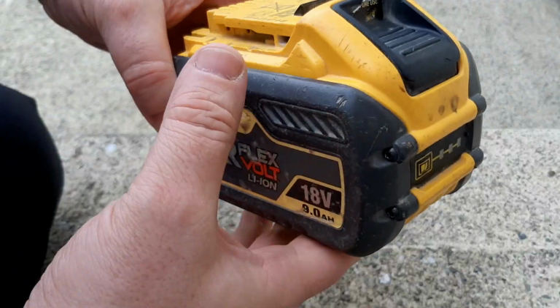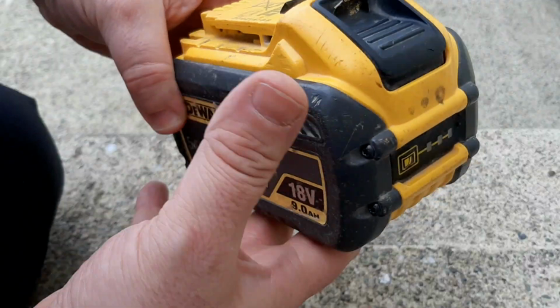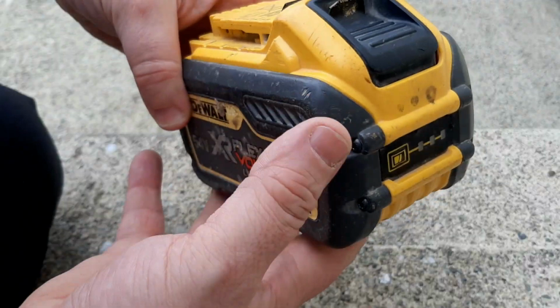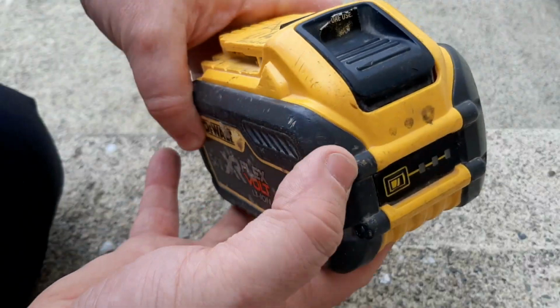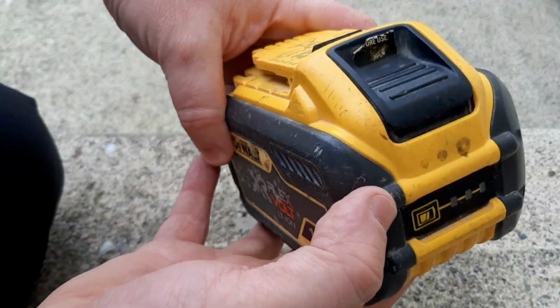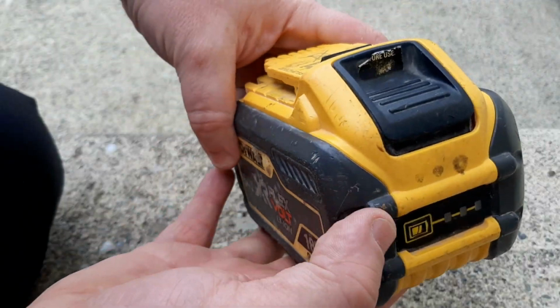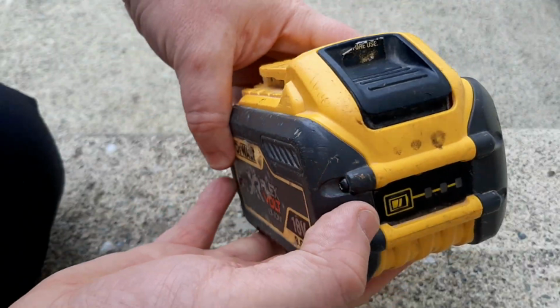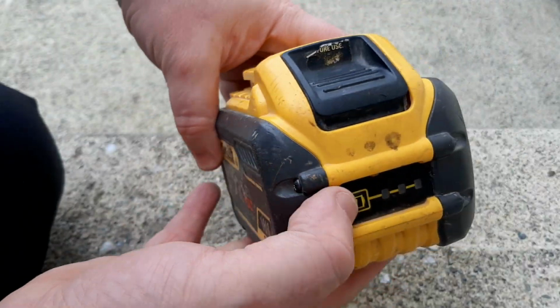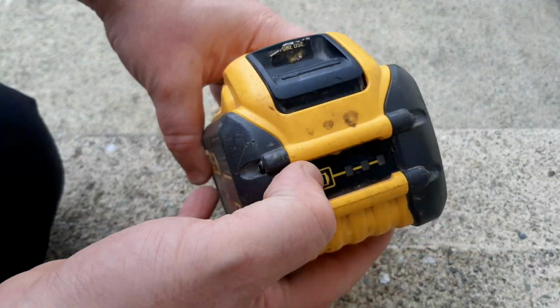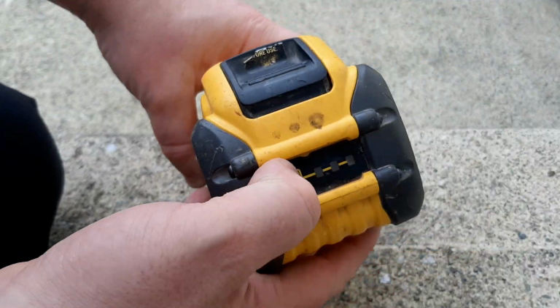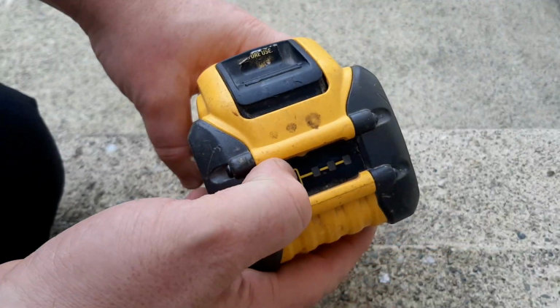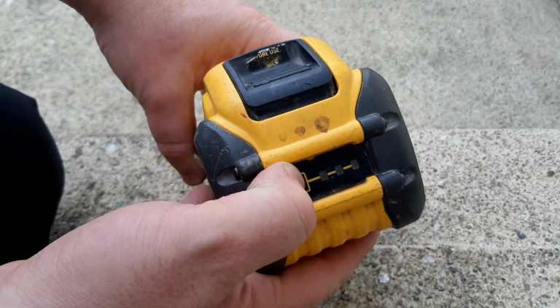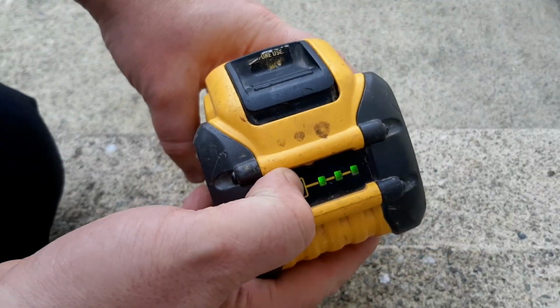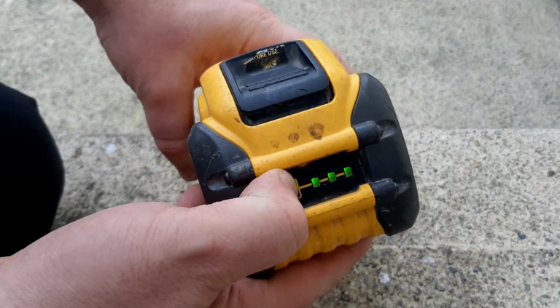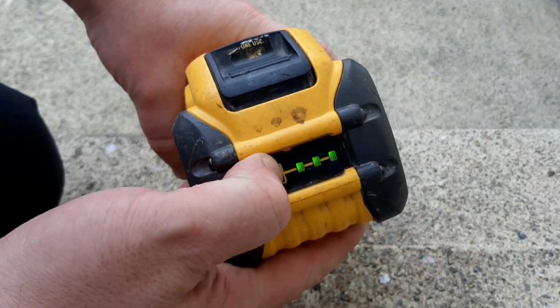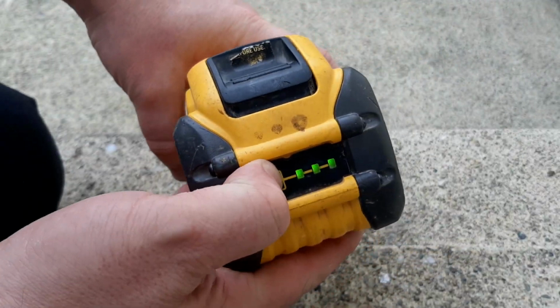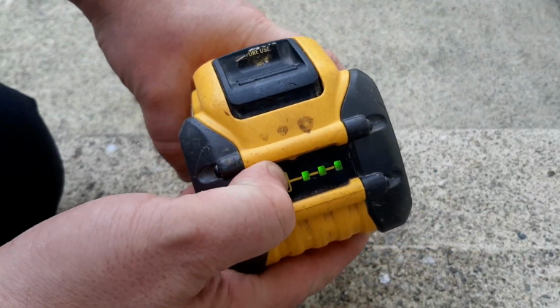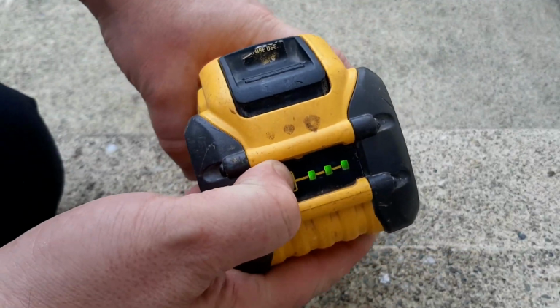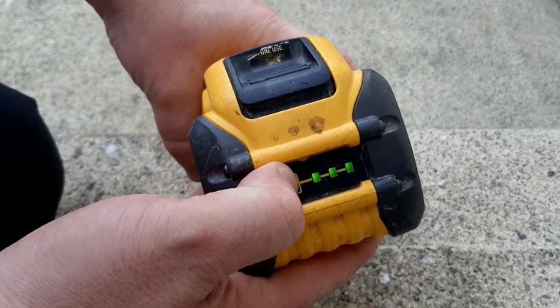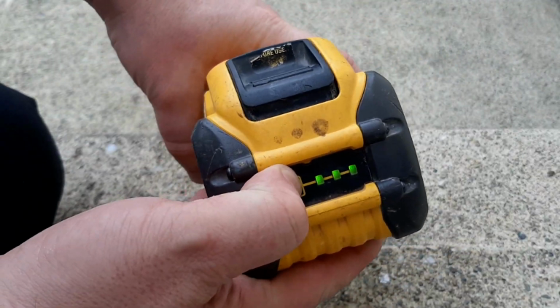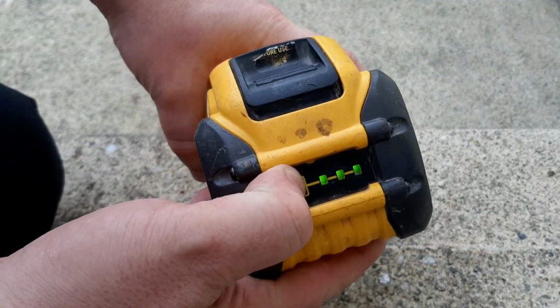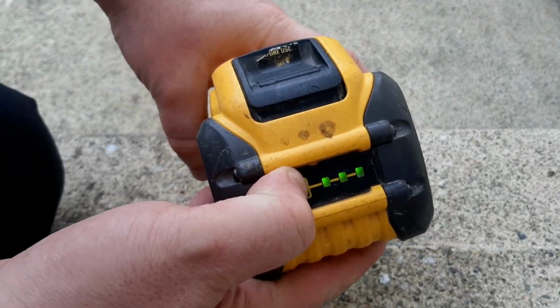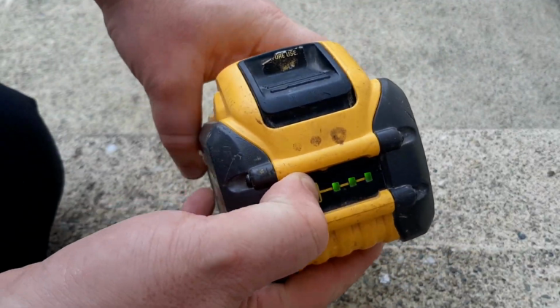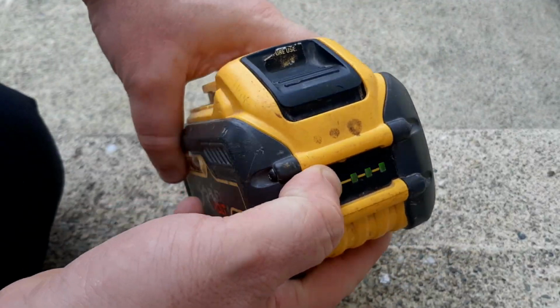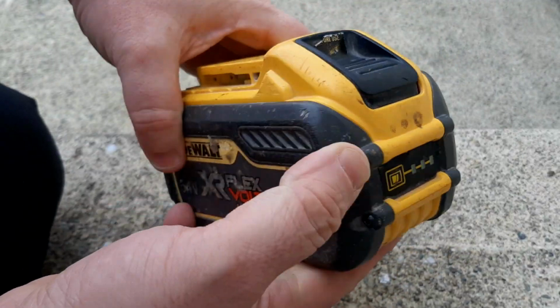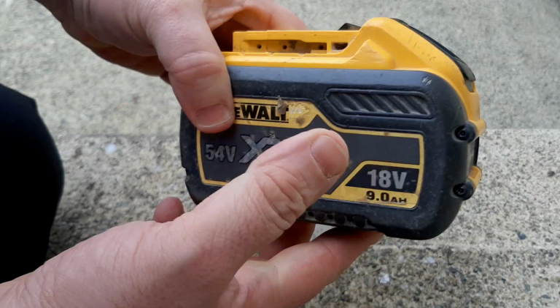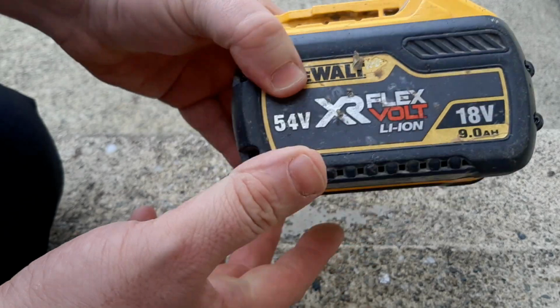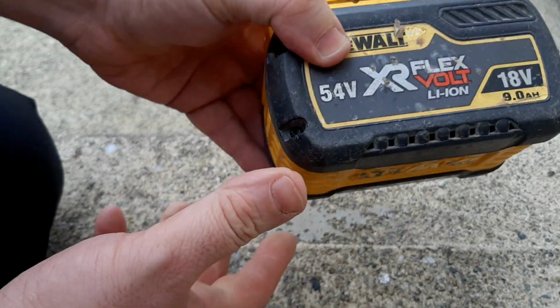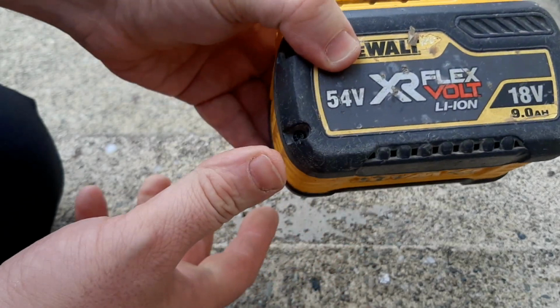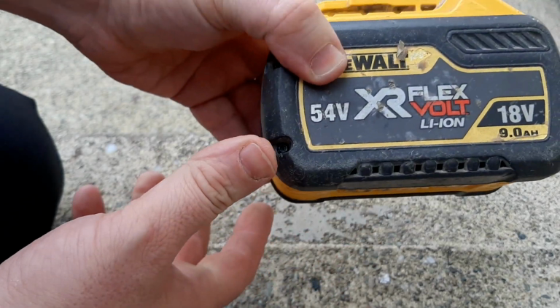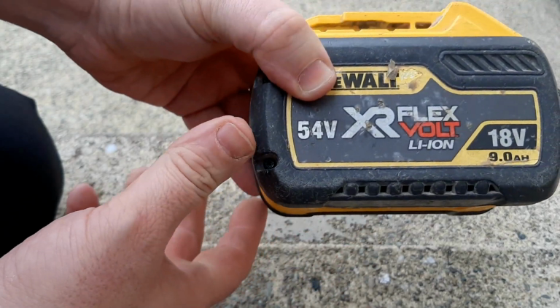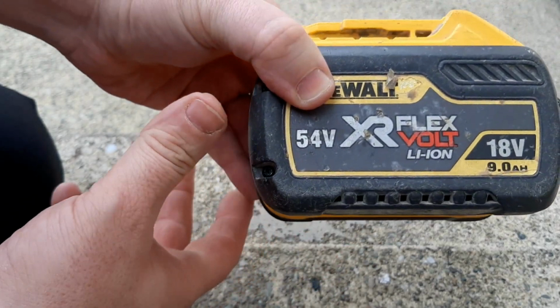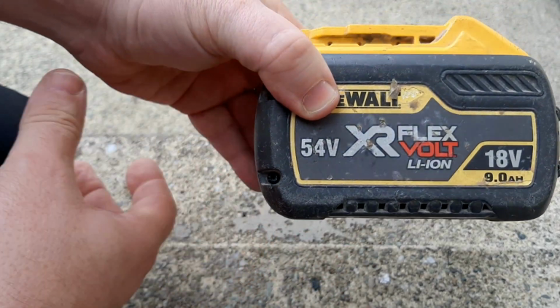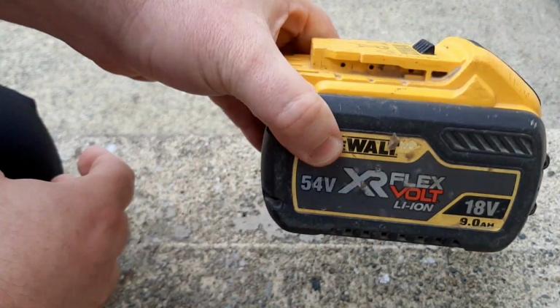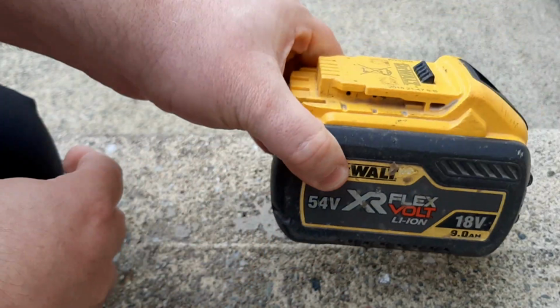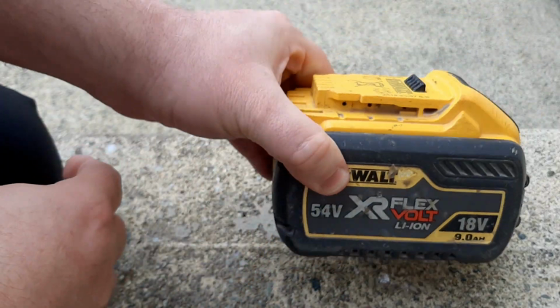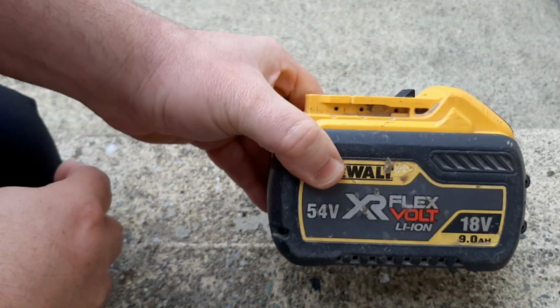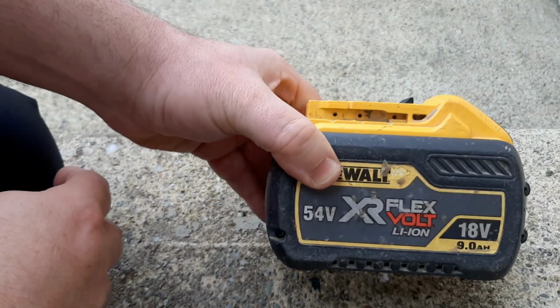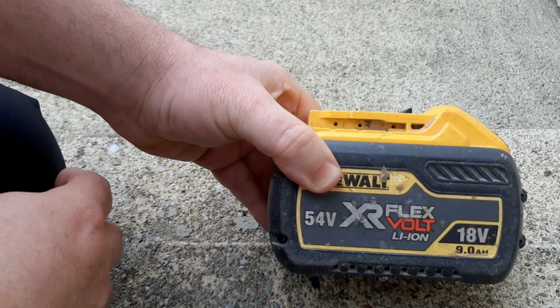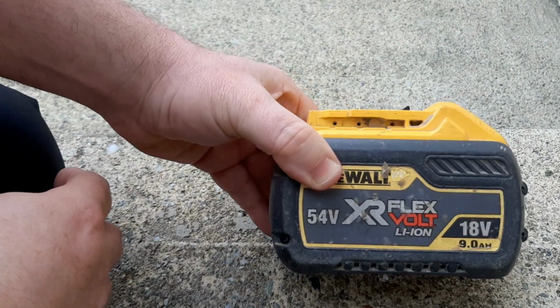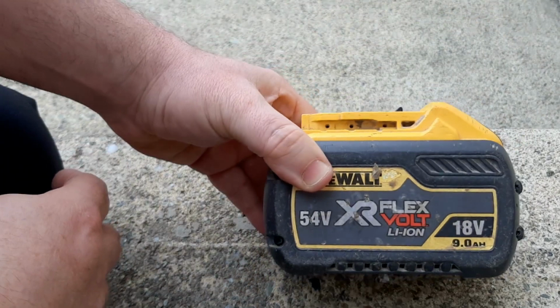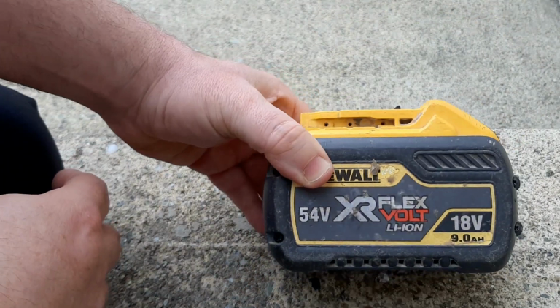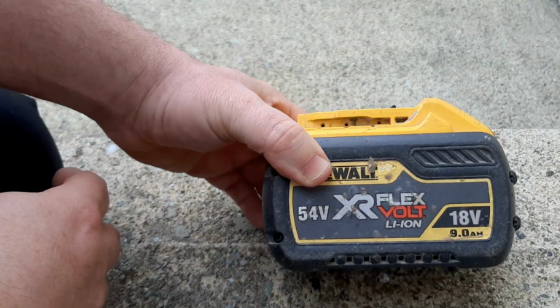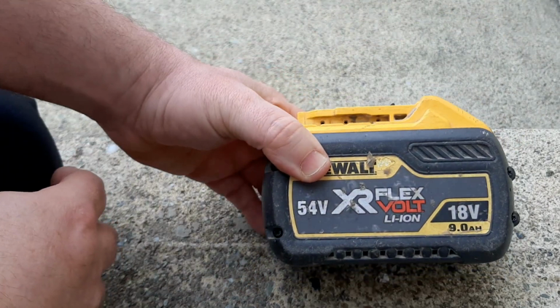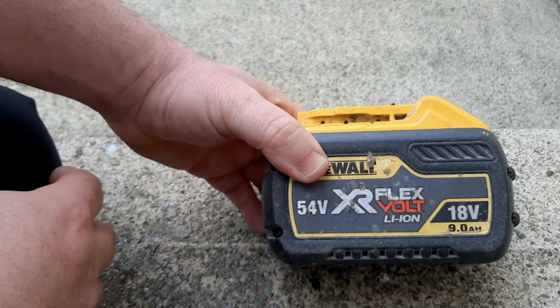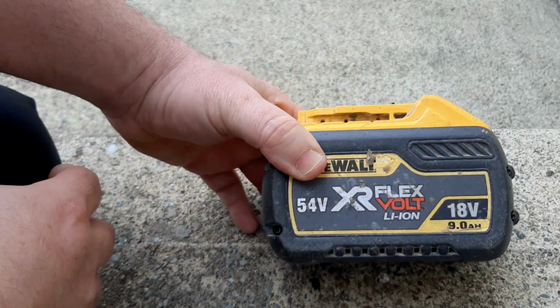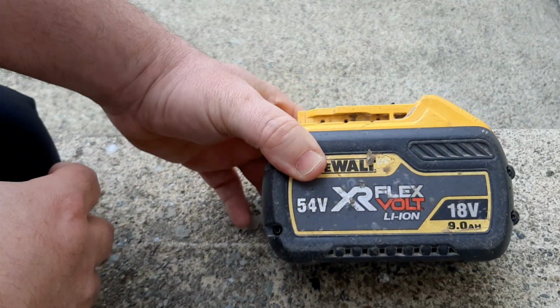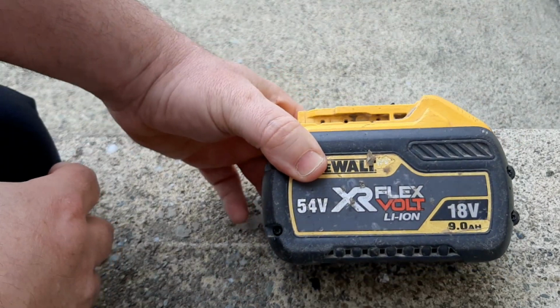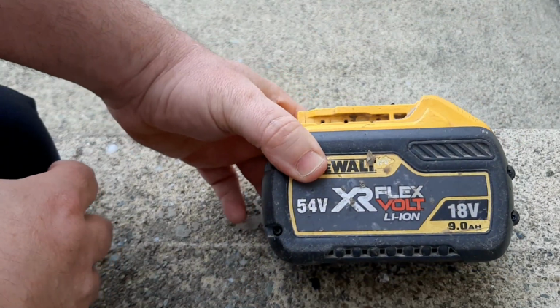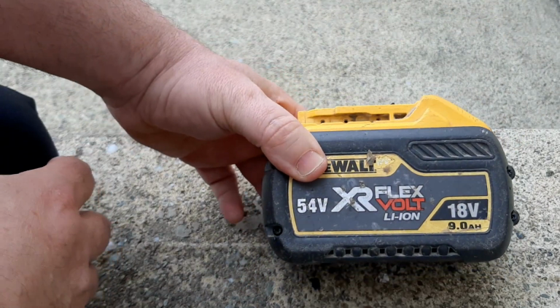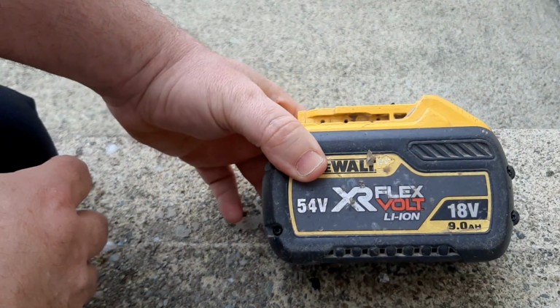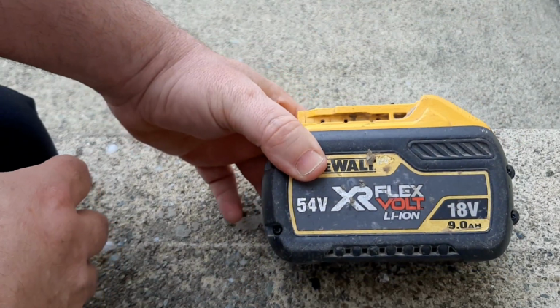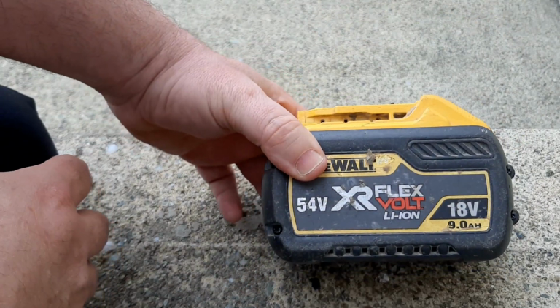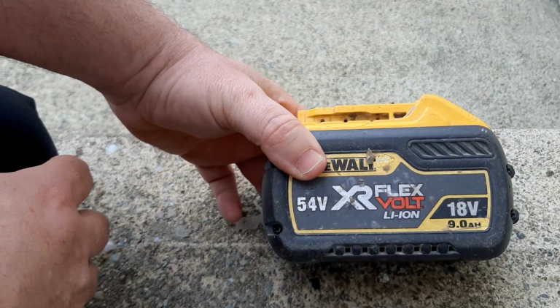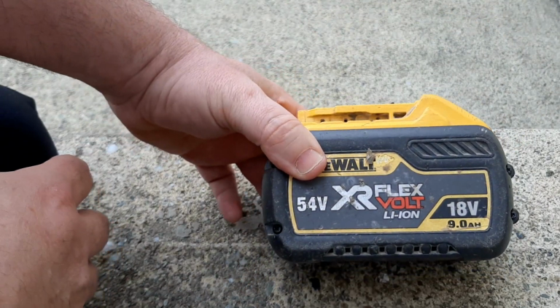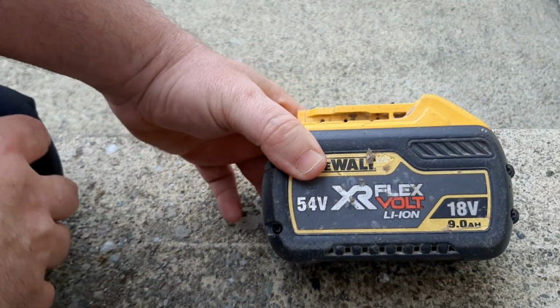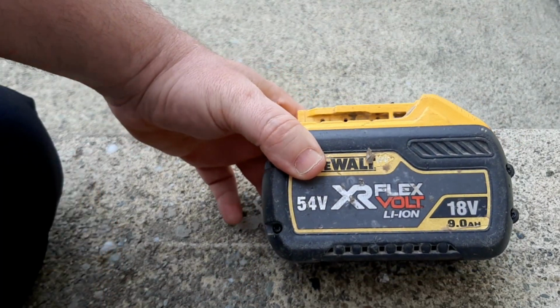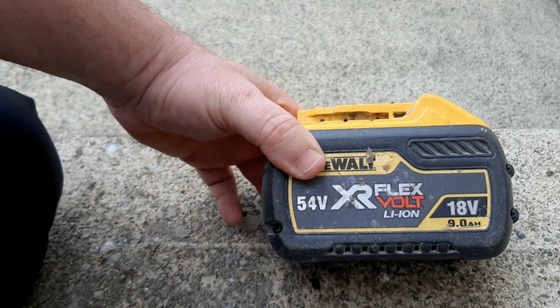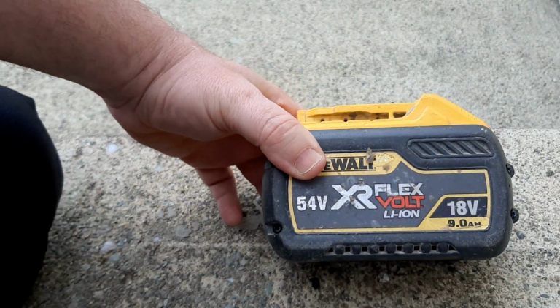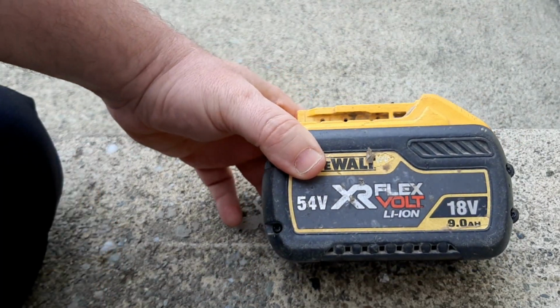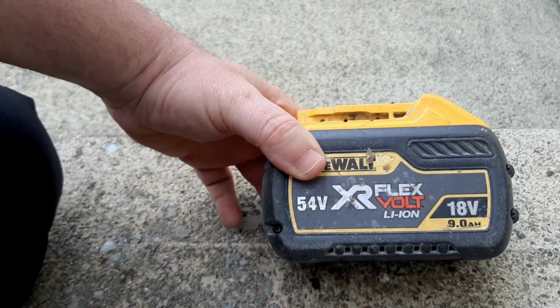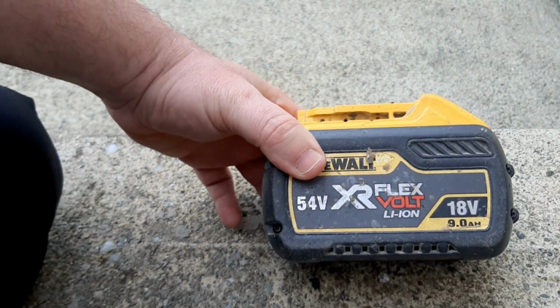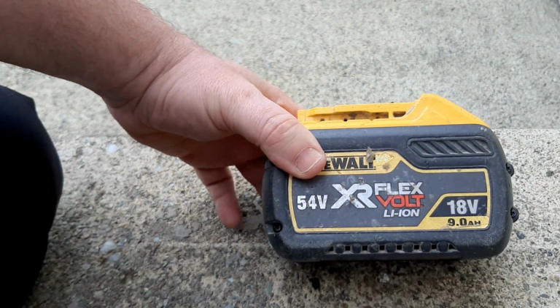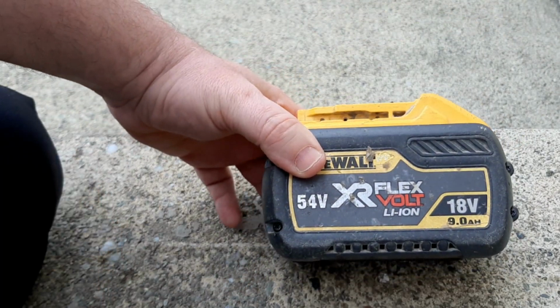That fix has been totally successful. Now I've got a fully charged three-bar, 54-volt FlexVolt lithium-ion battery.